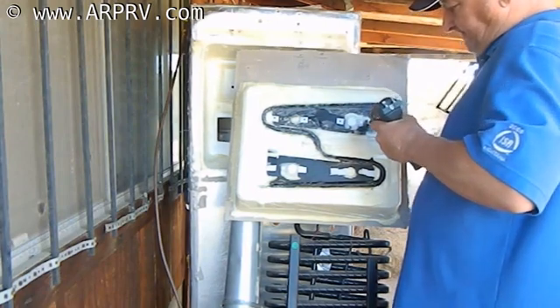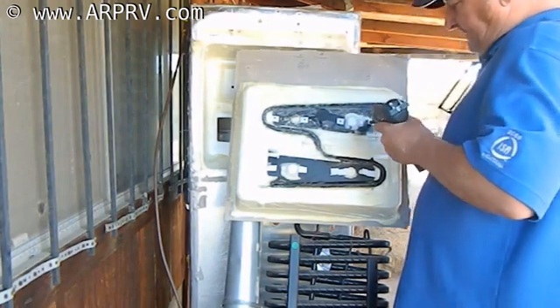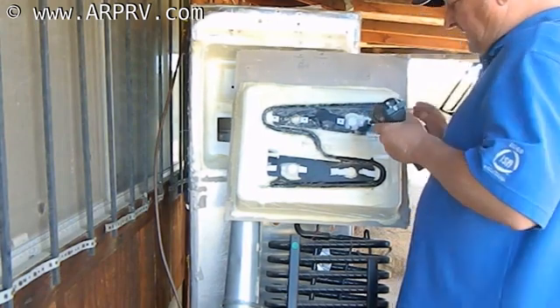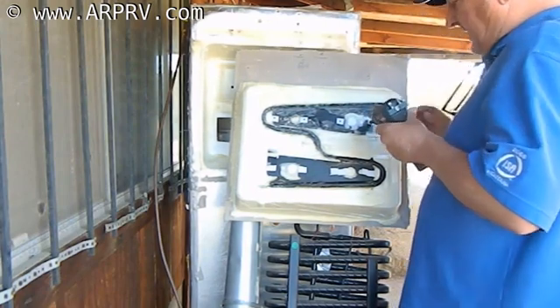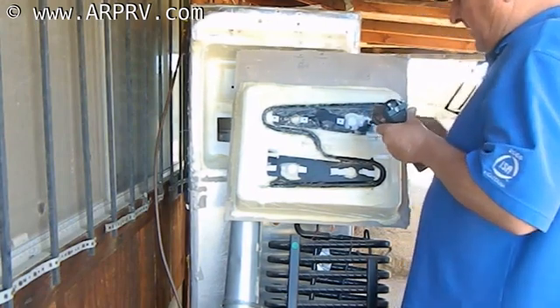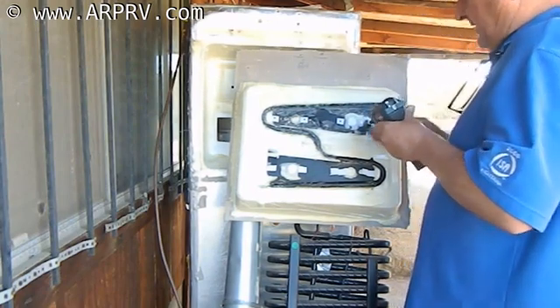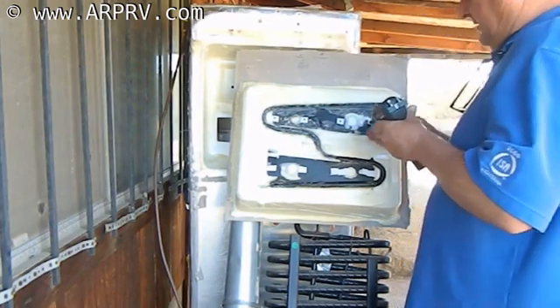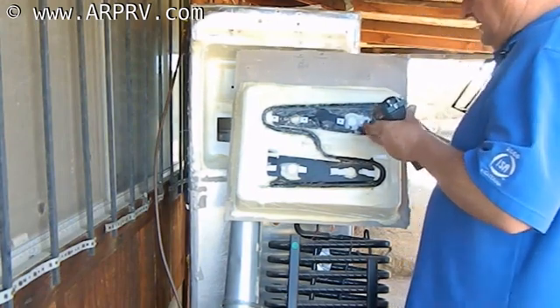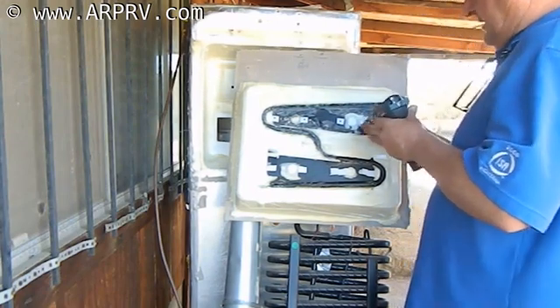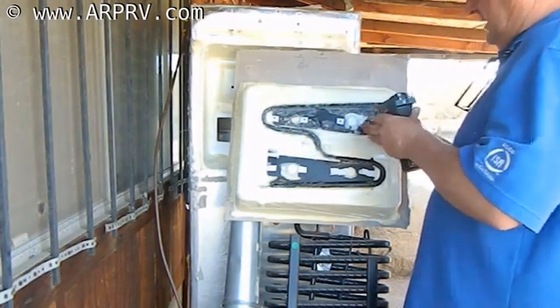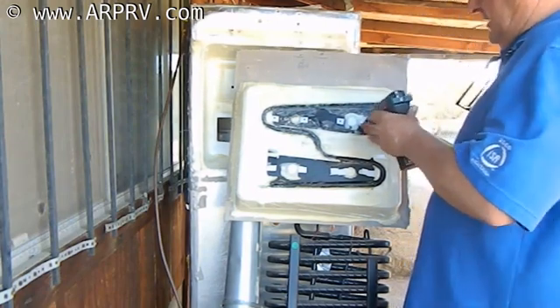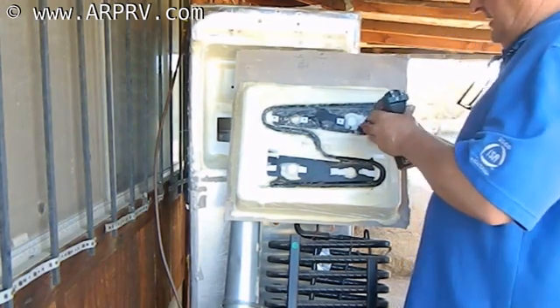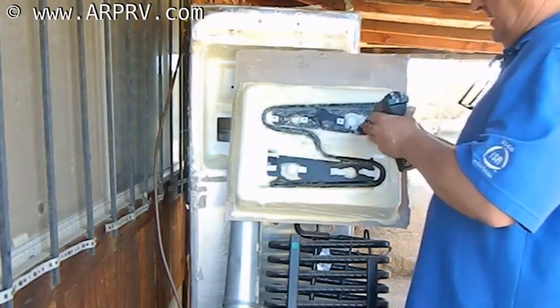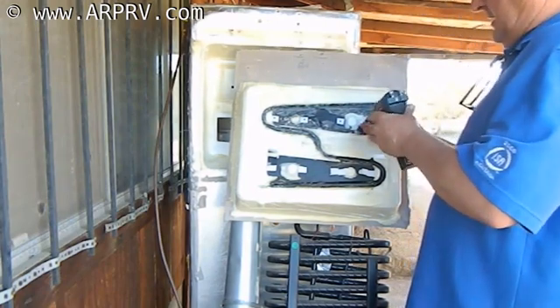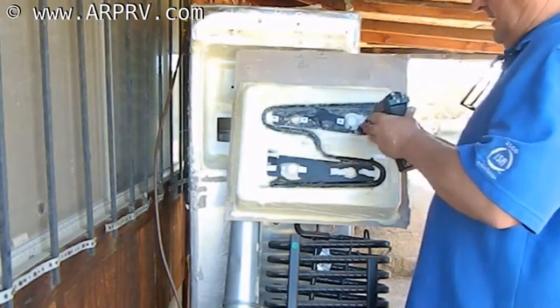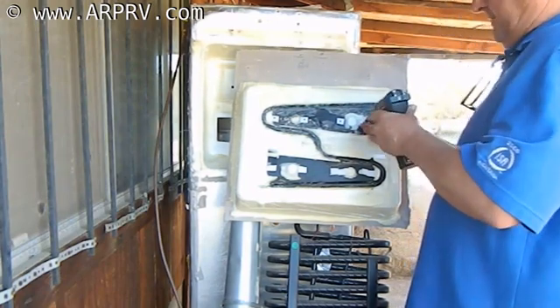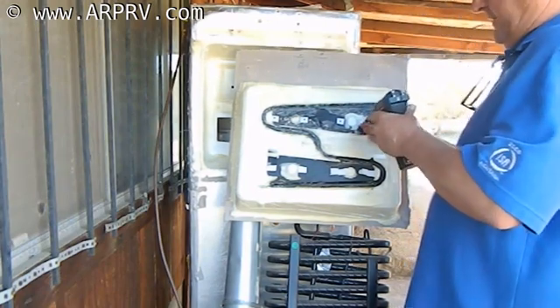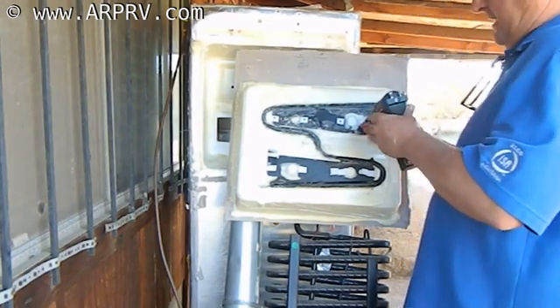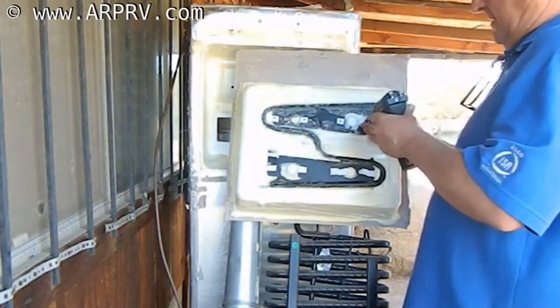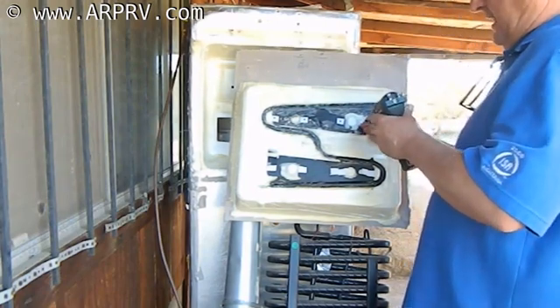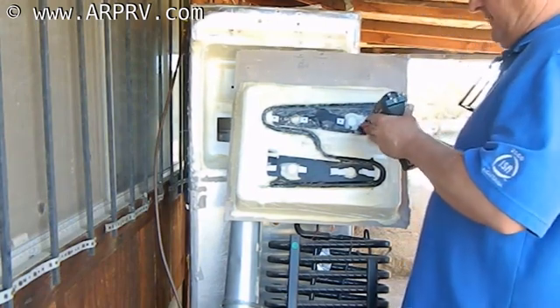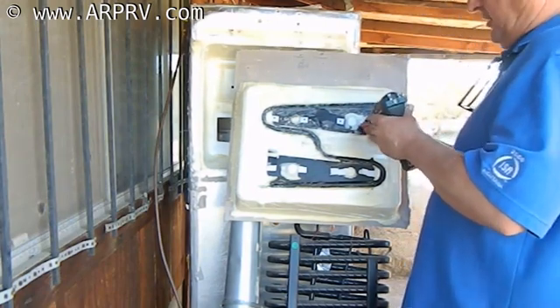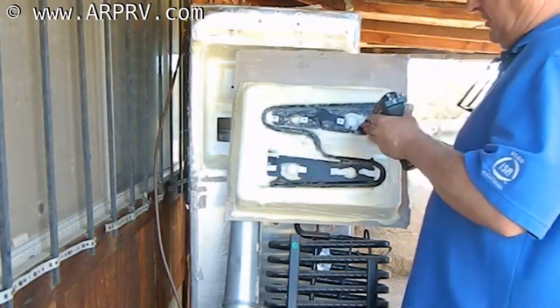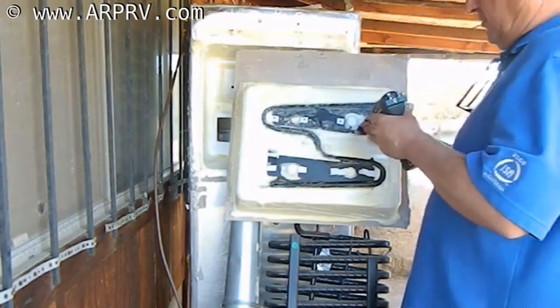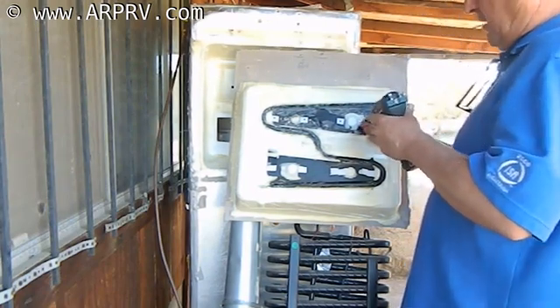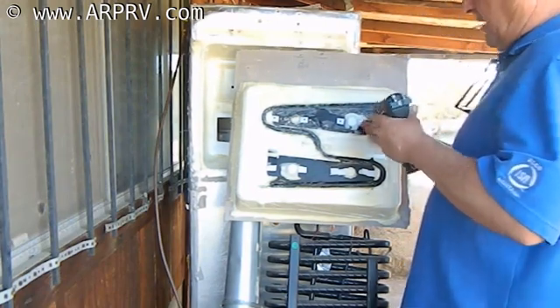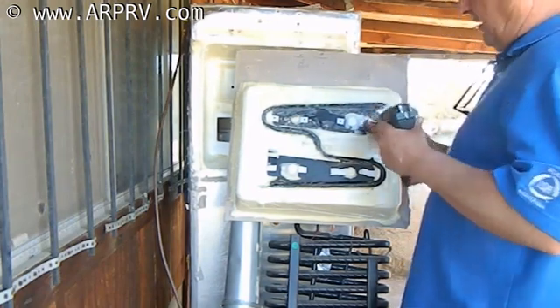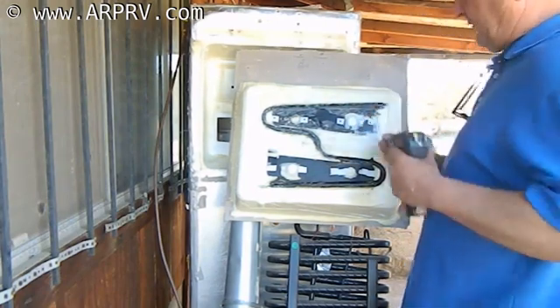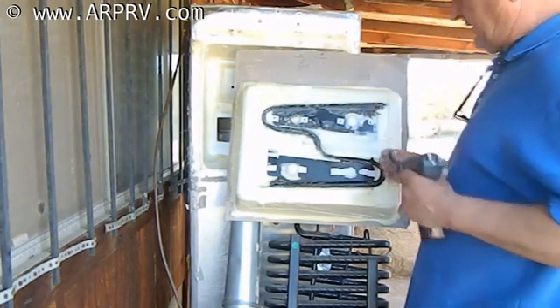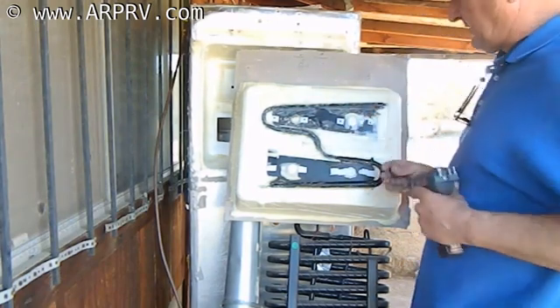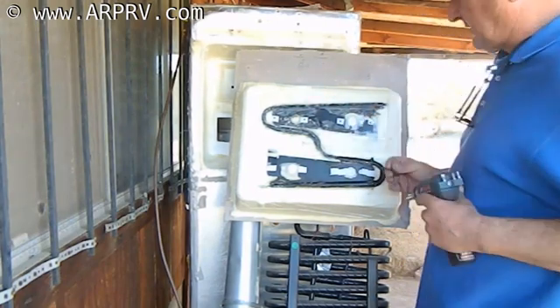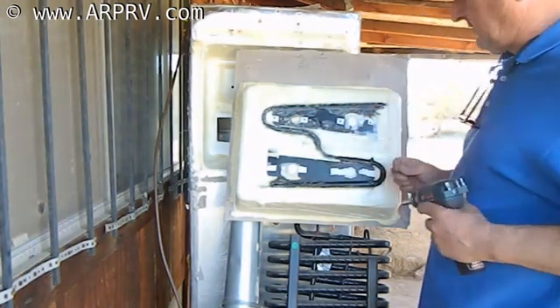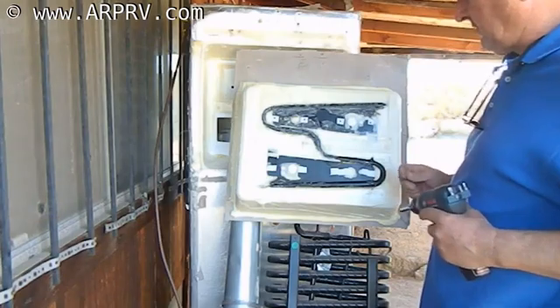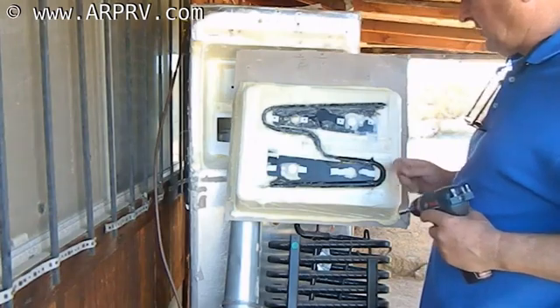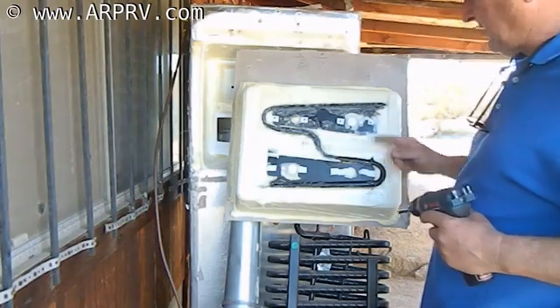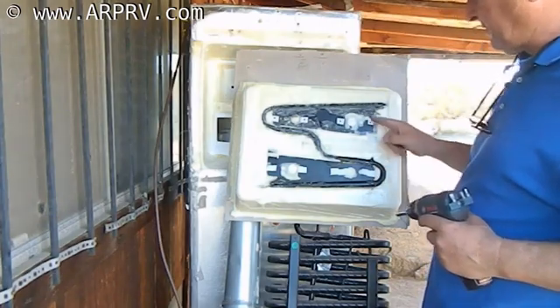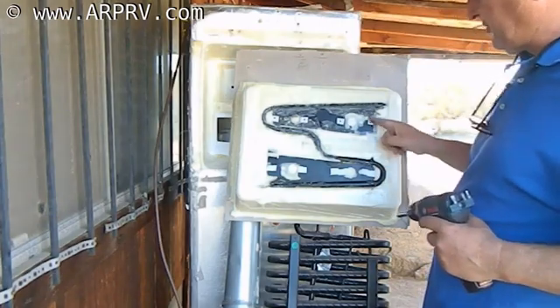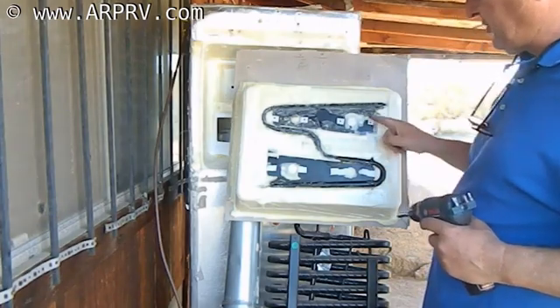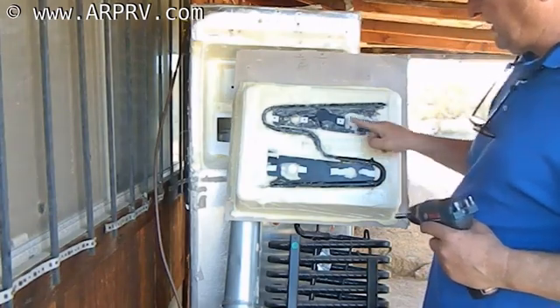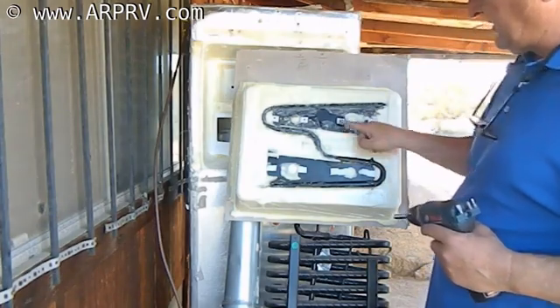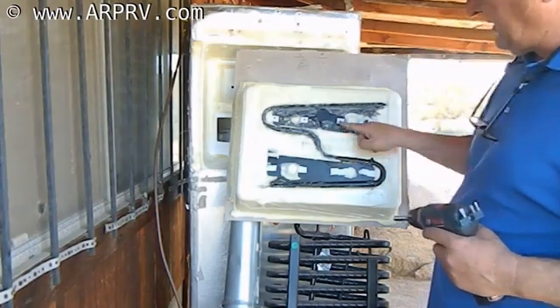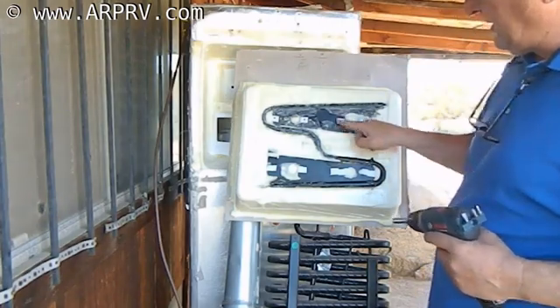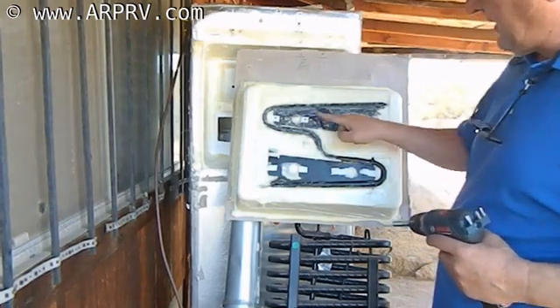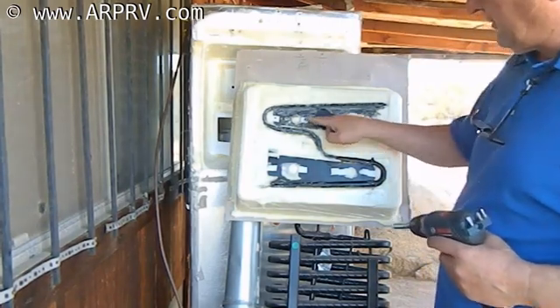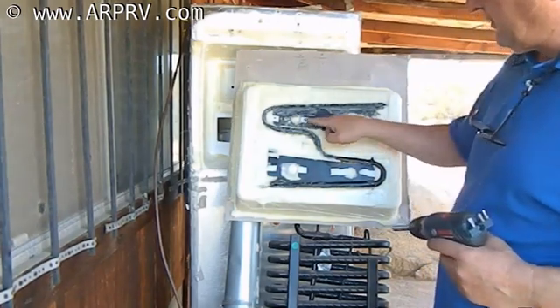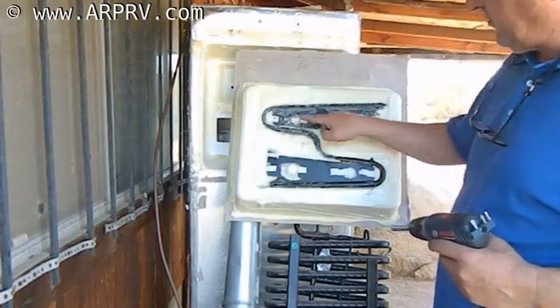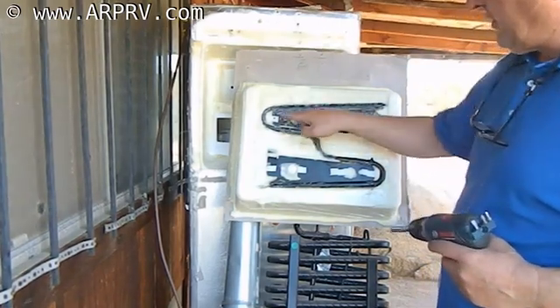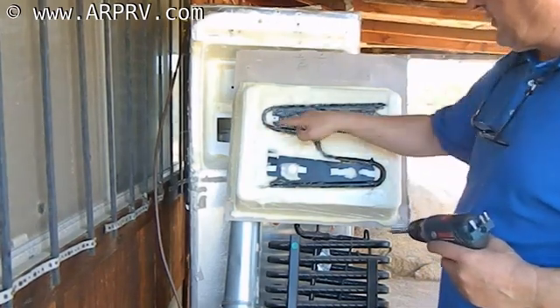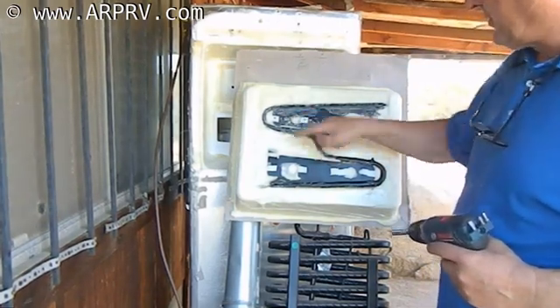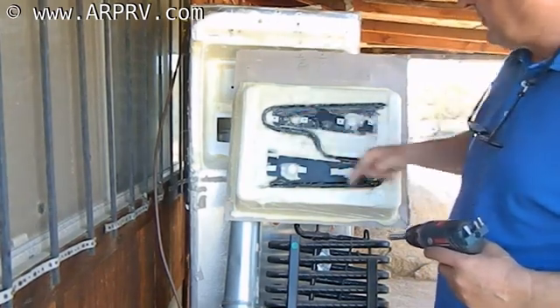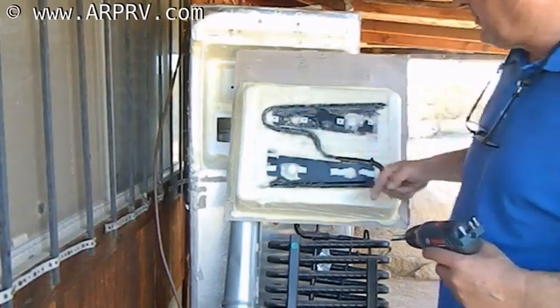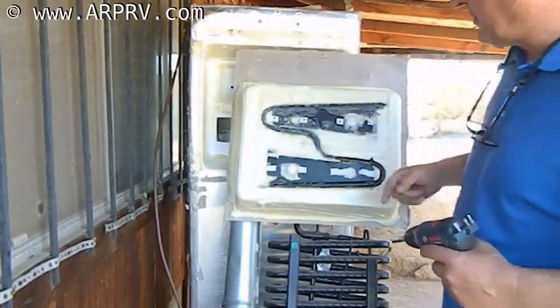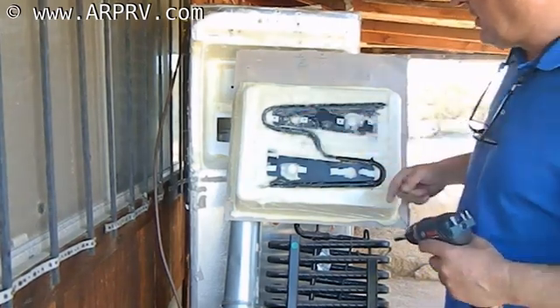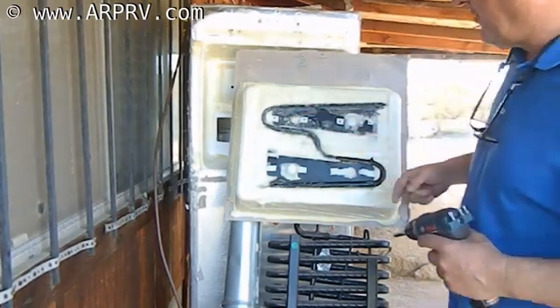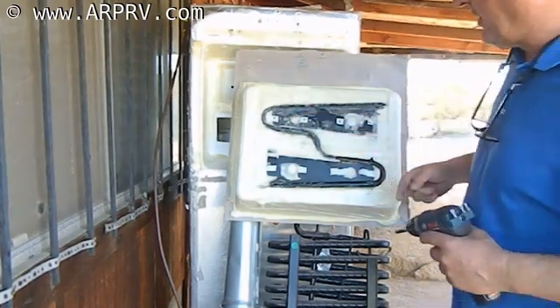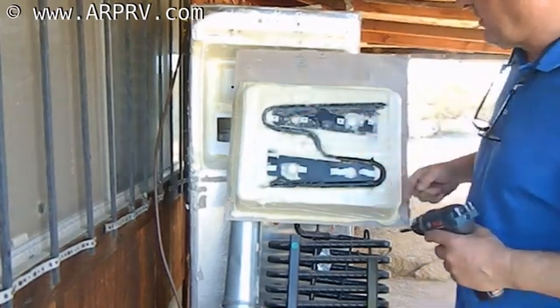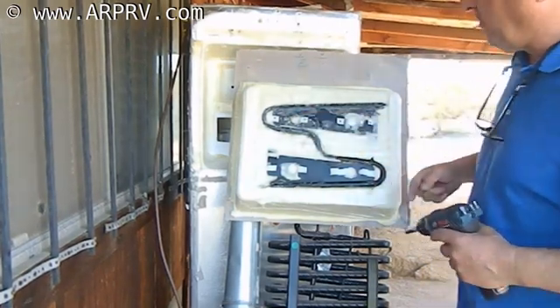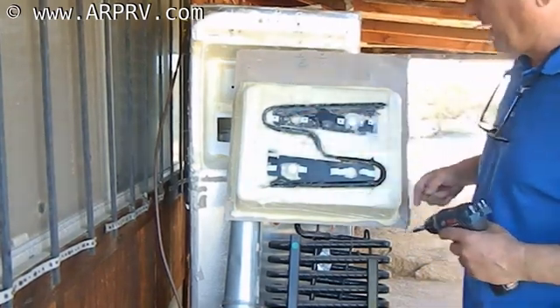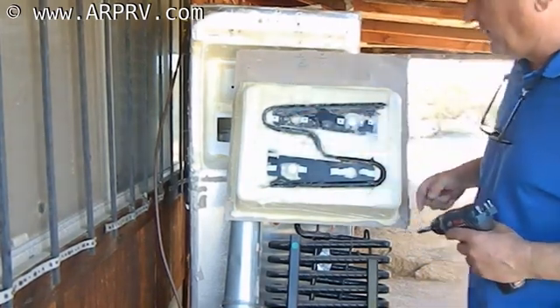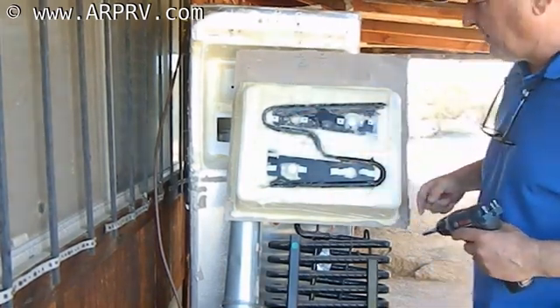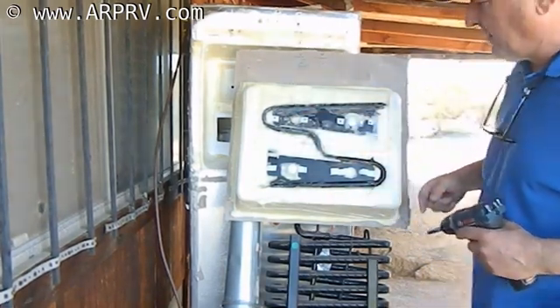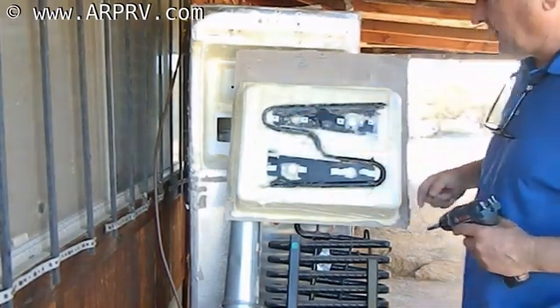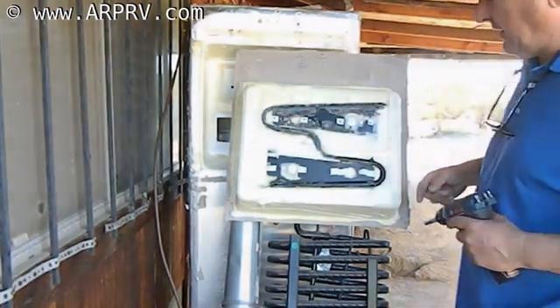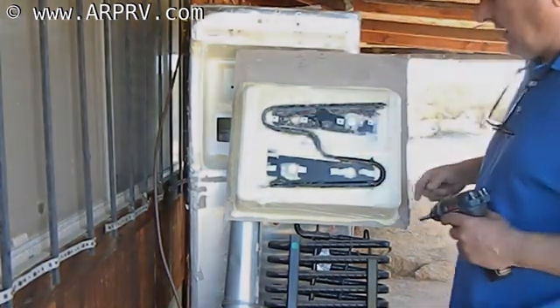You'll see, I don't have to do all of the screw holes, but you can see where the screws go in quite clearly now.